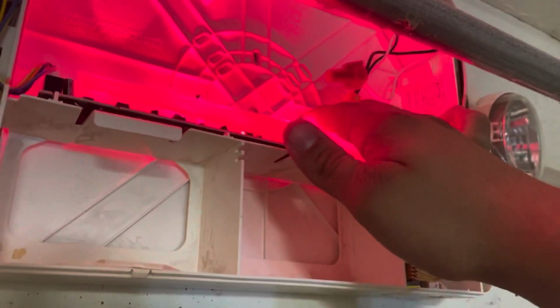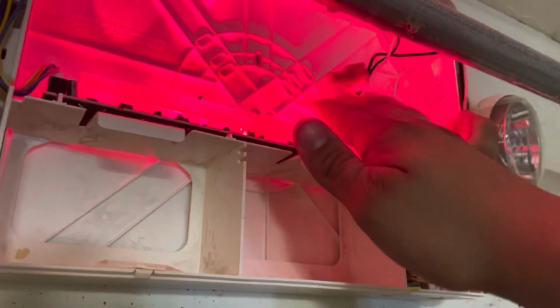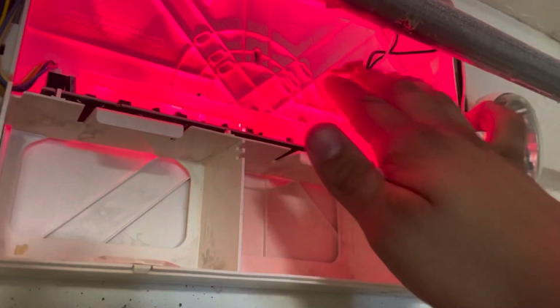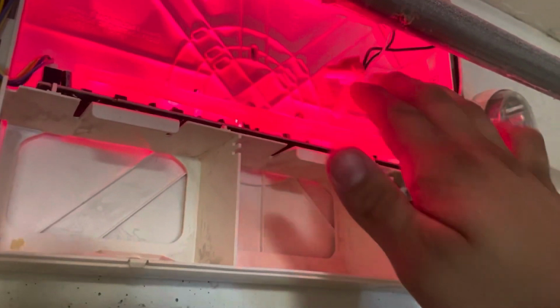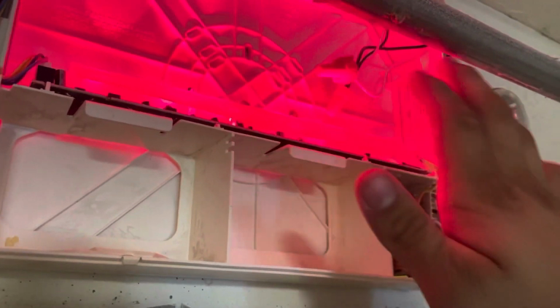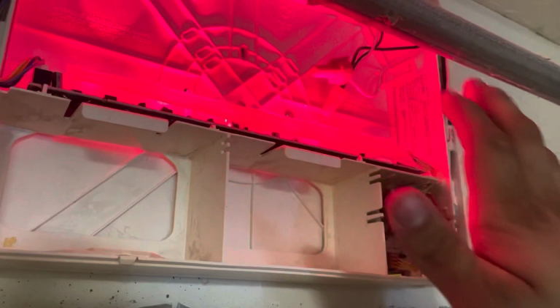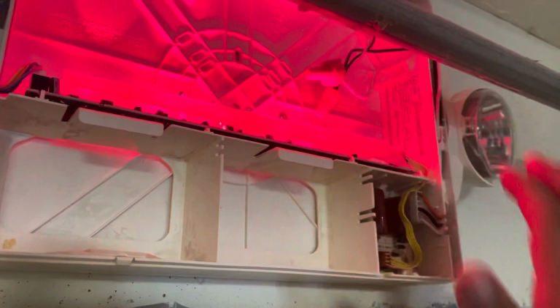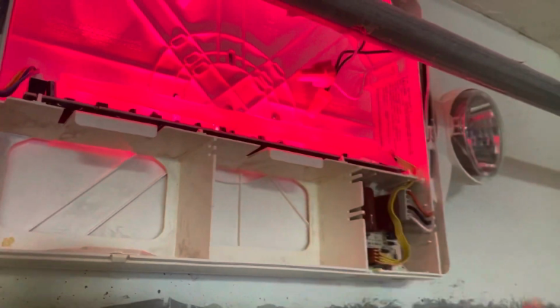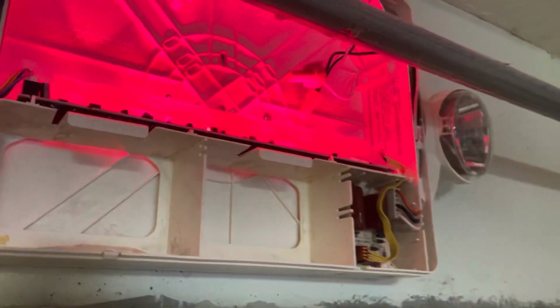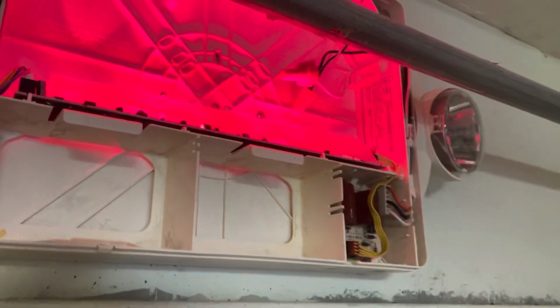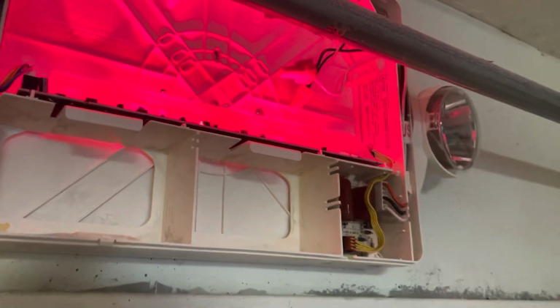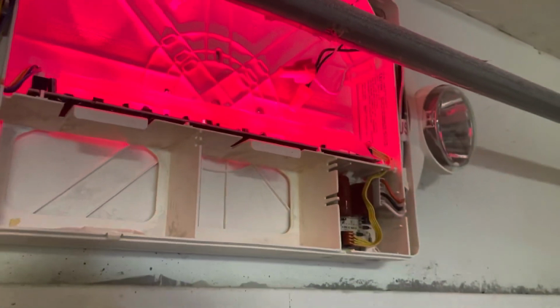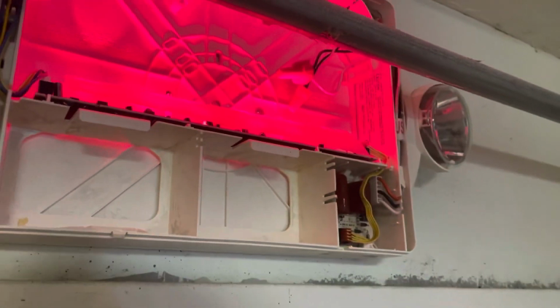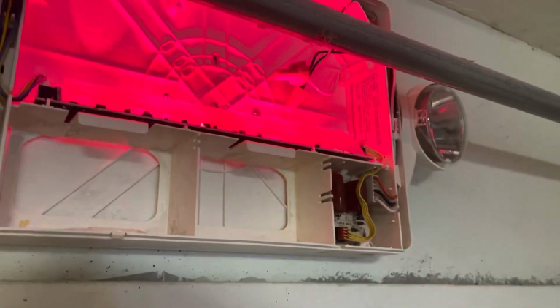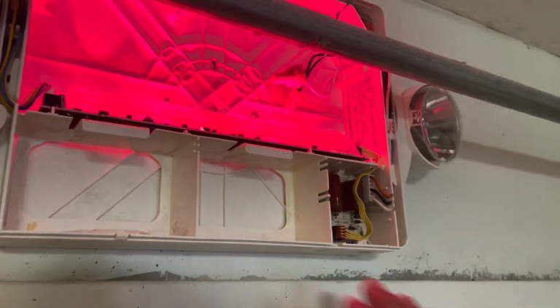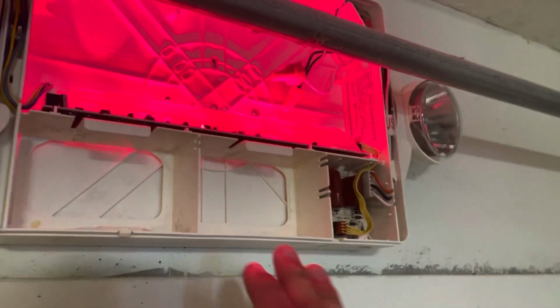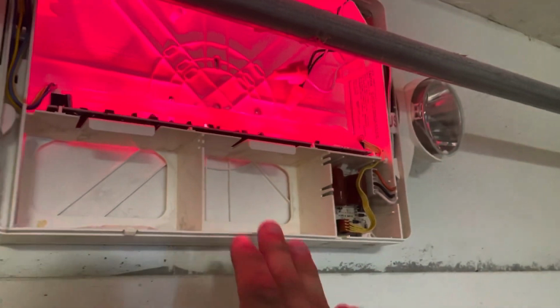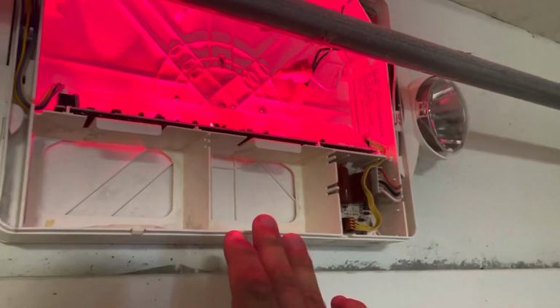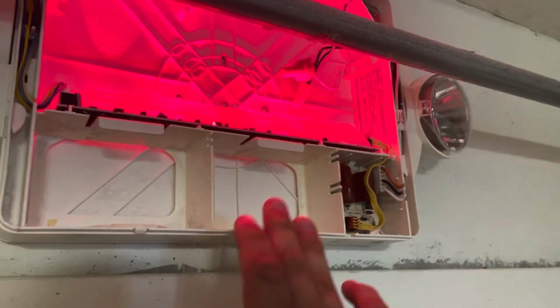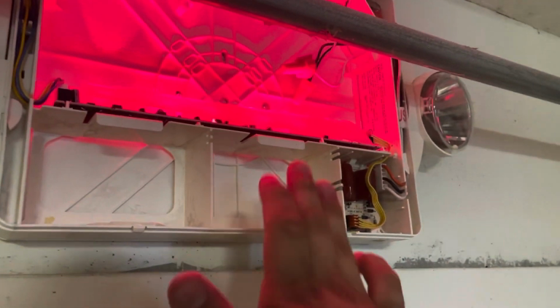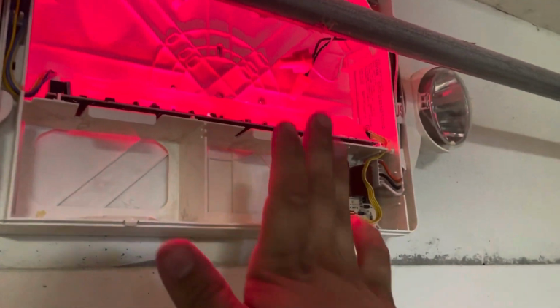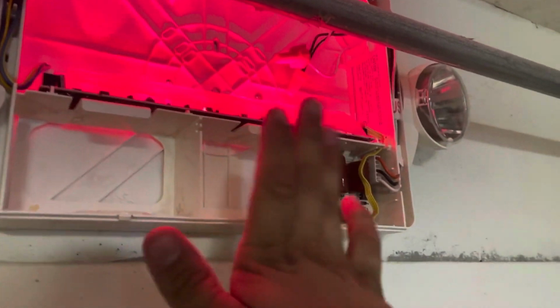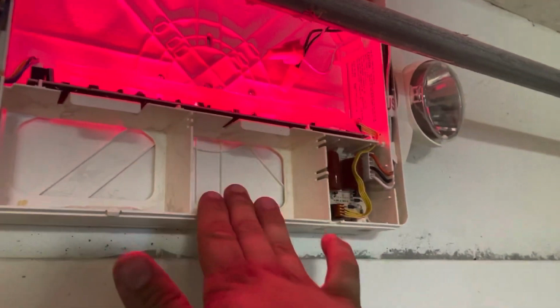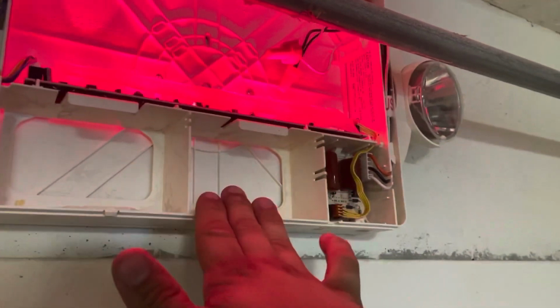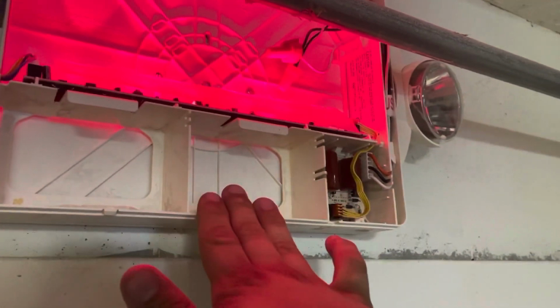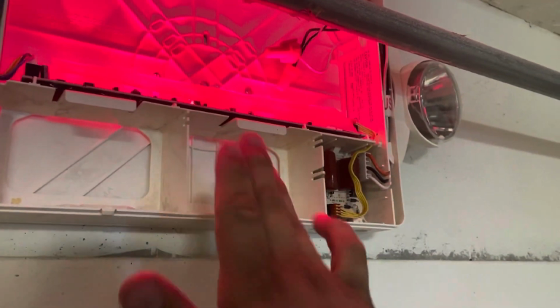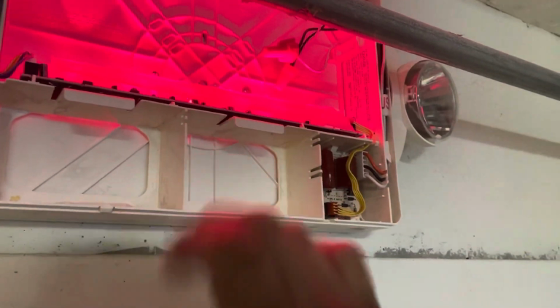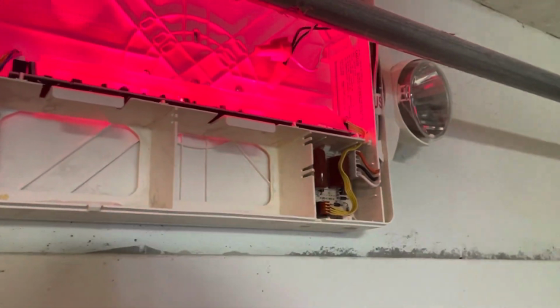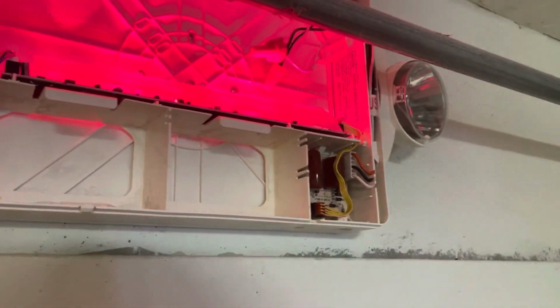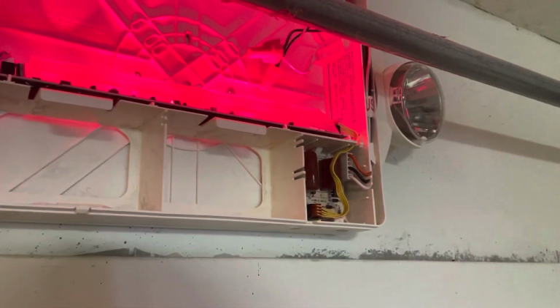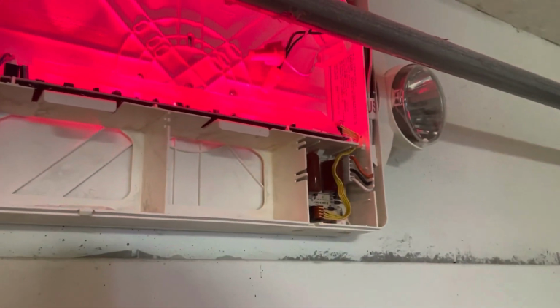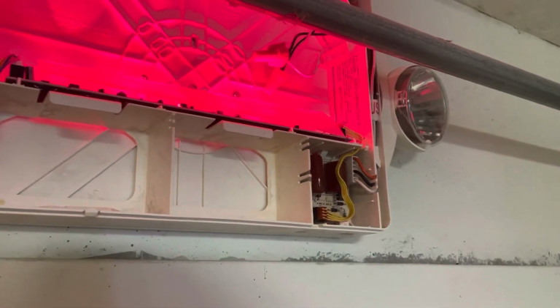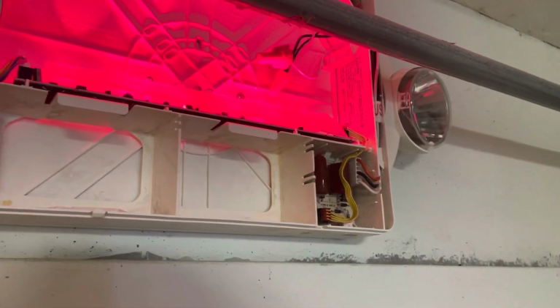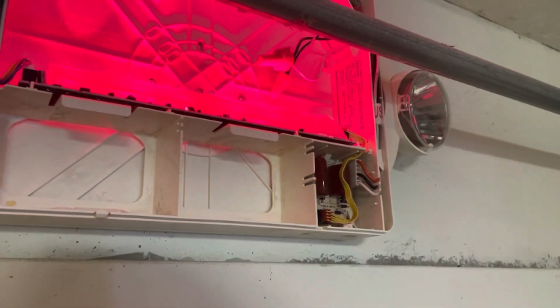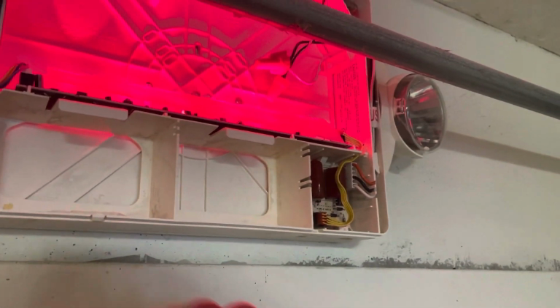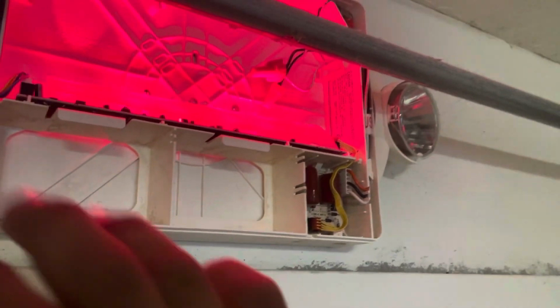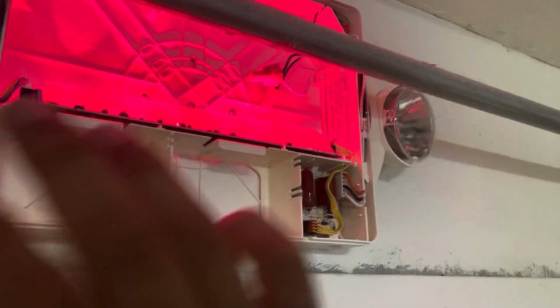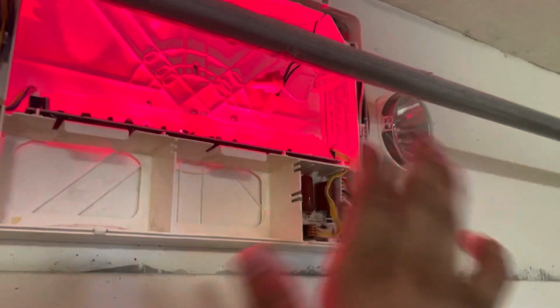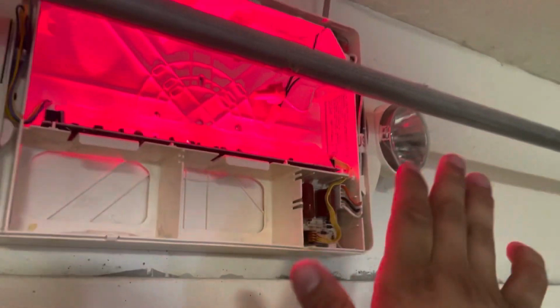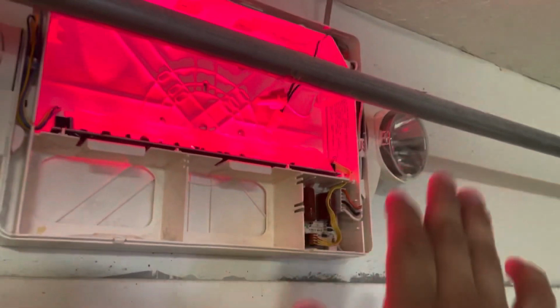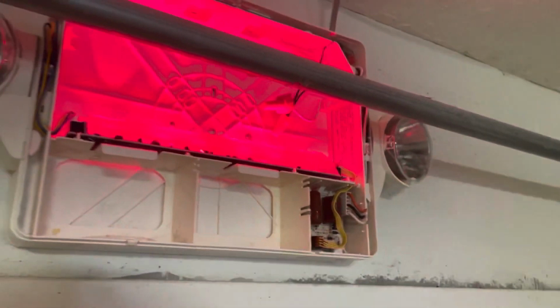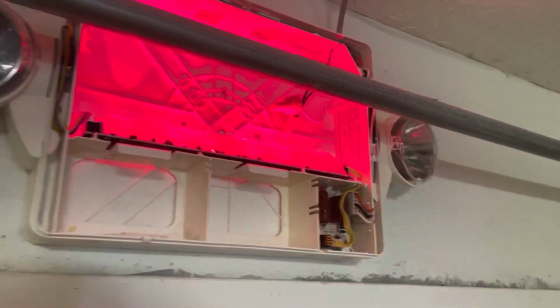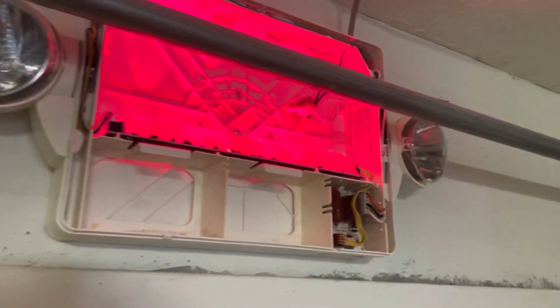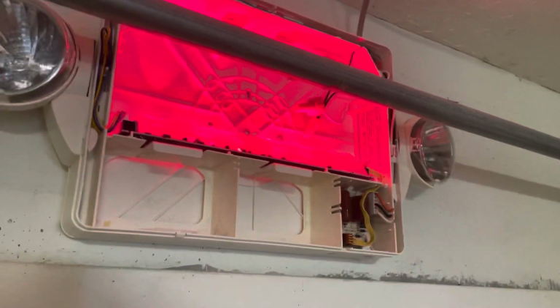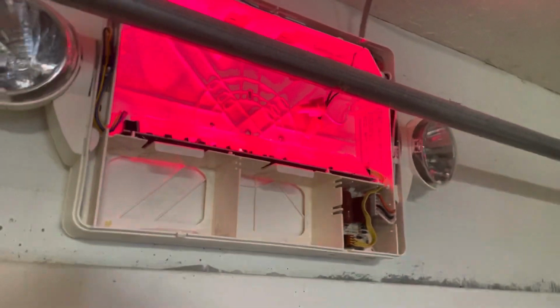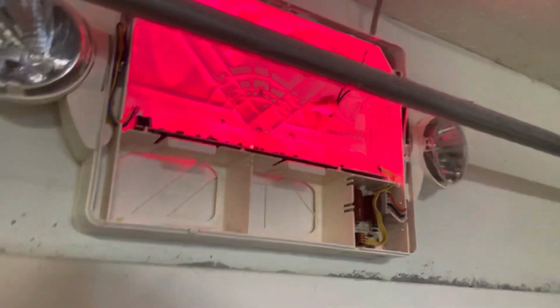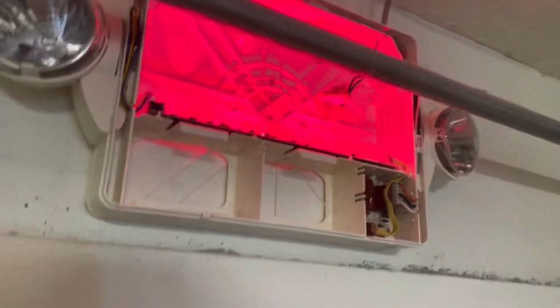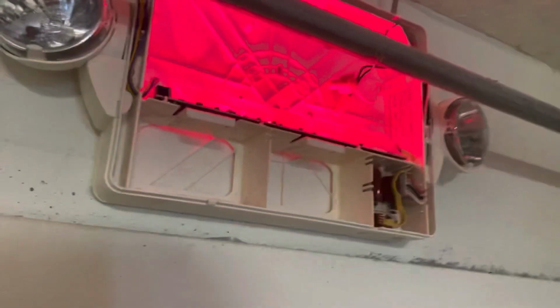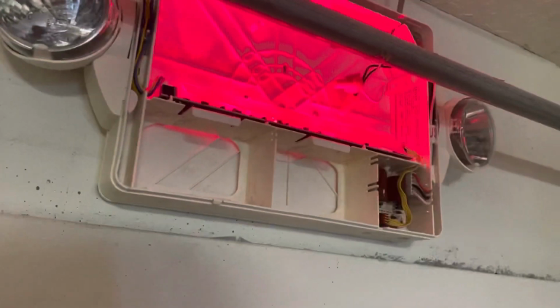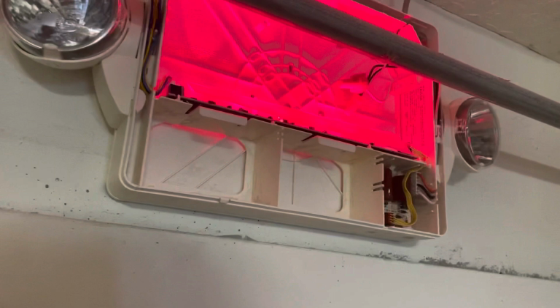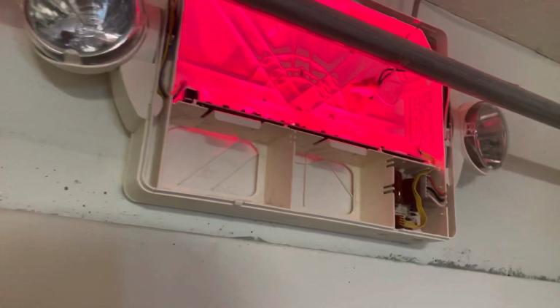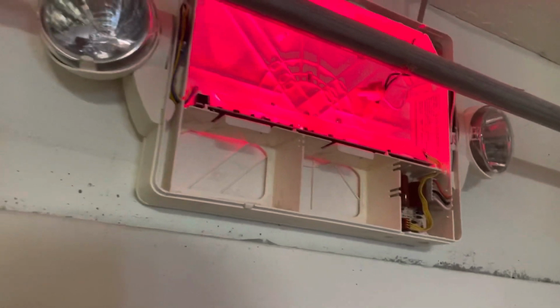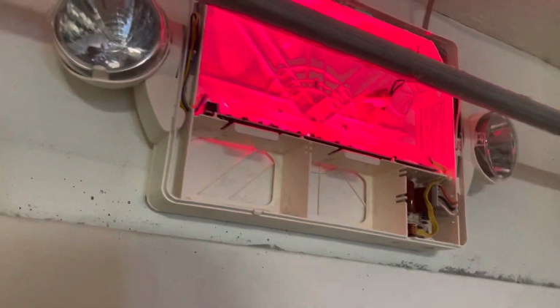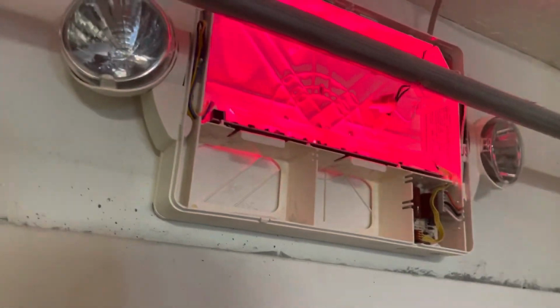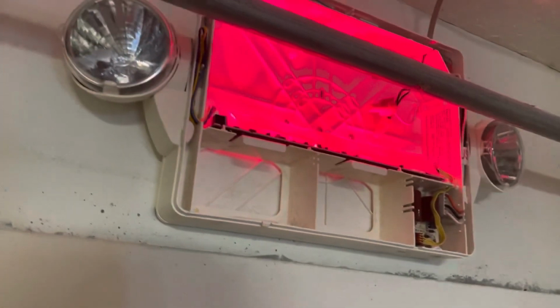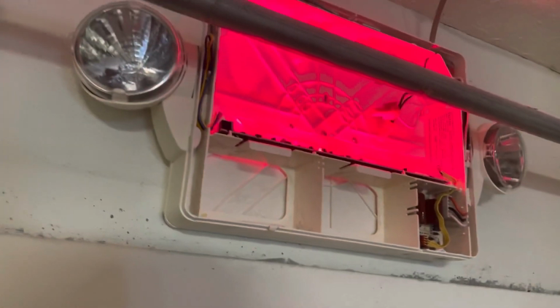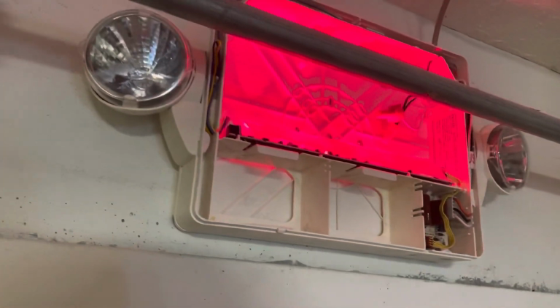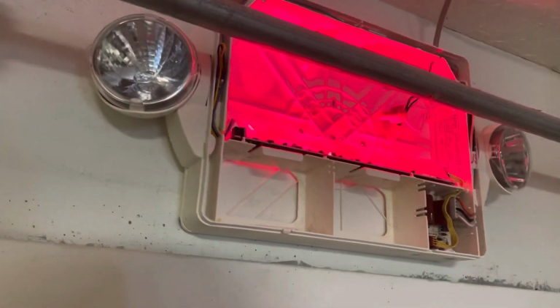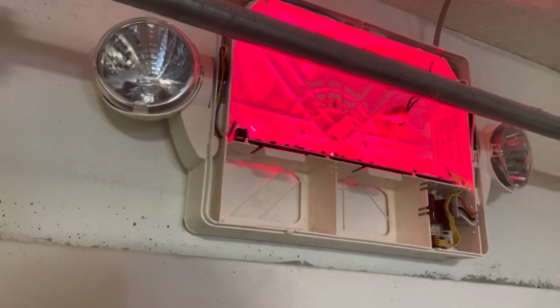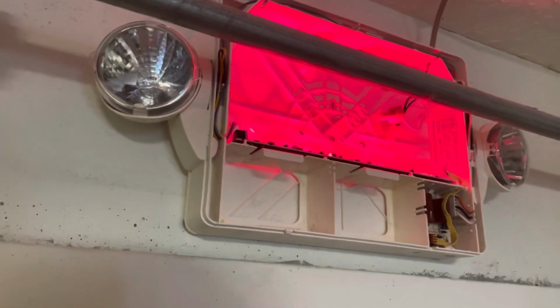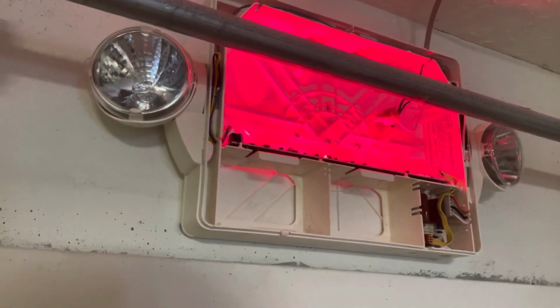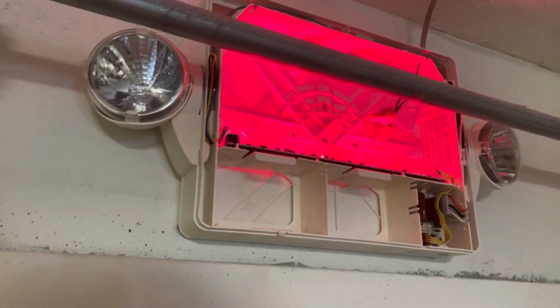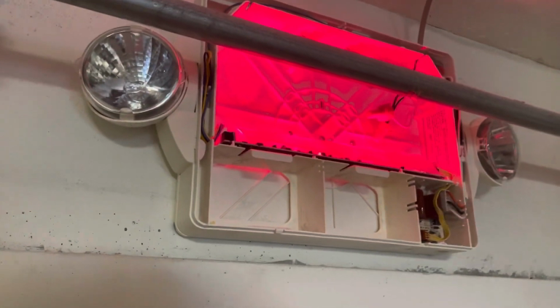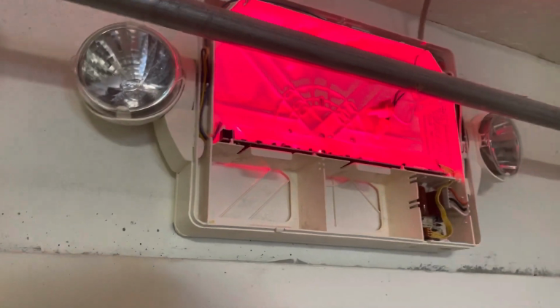What I'm going to do is install the battery — the power is going to go right here — point the lights, and I will do a simulated power-loss test with these things.